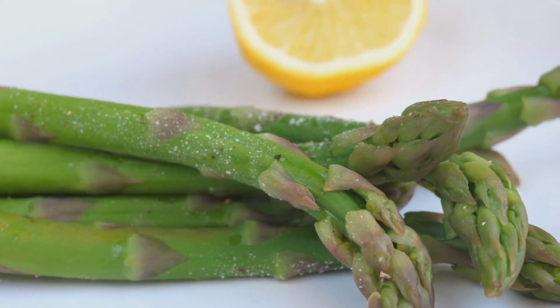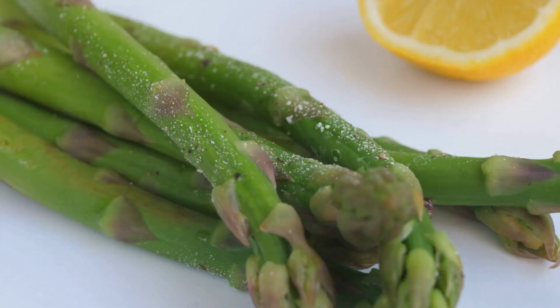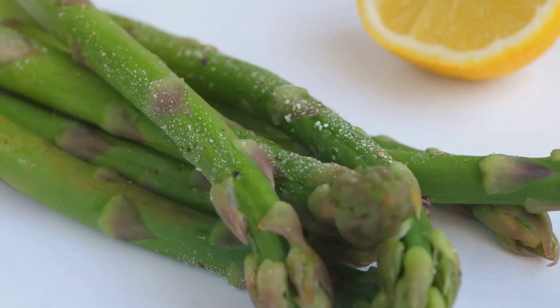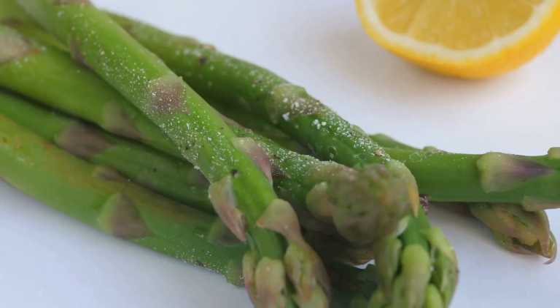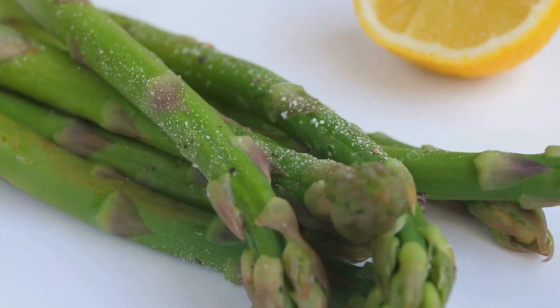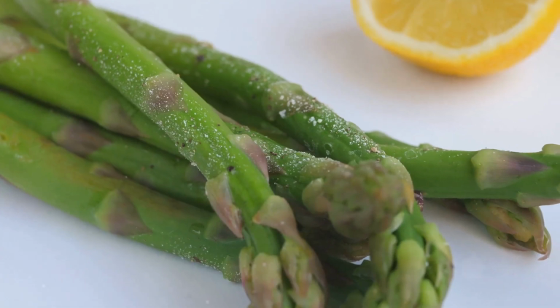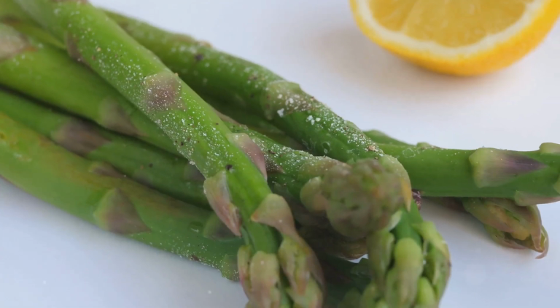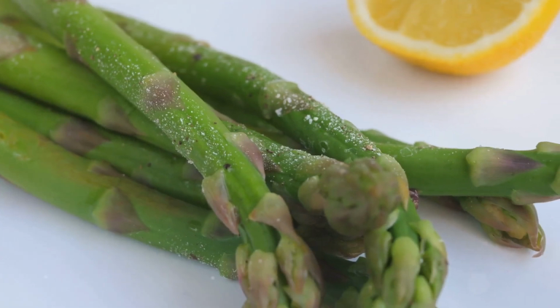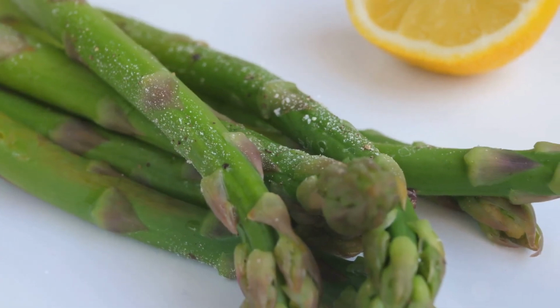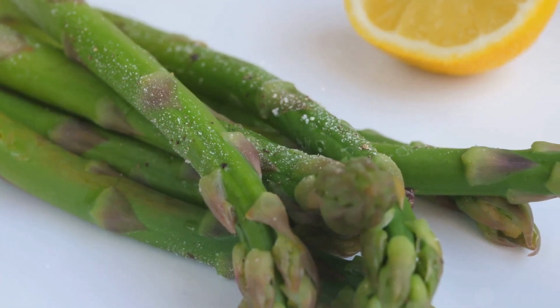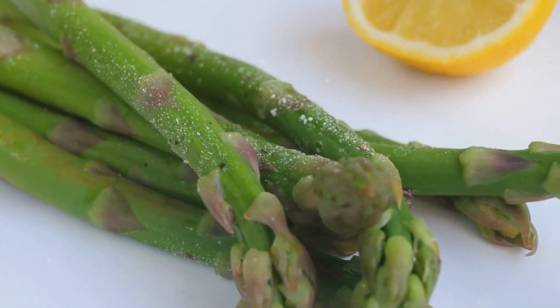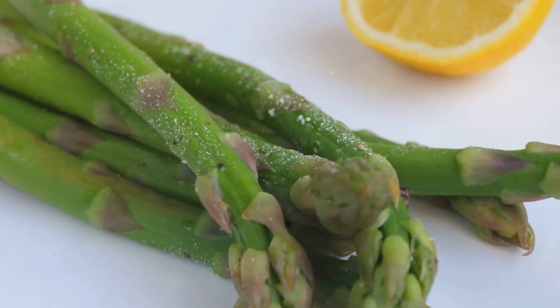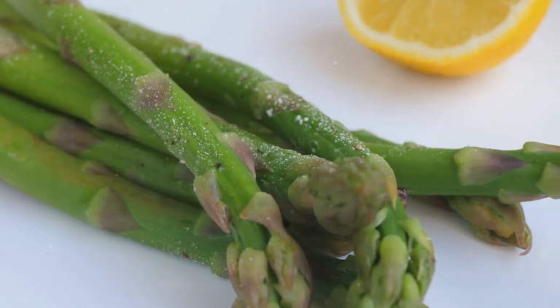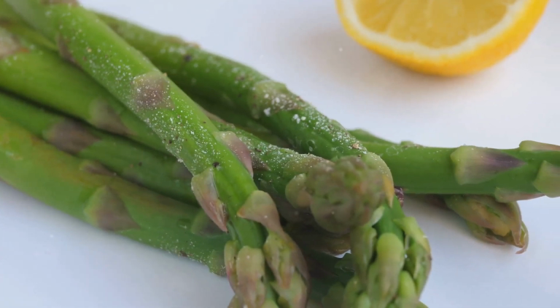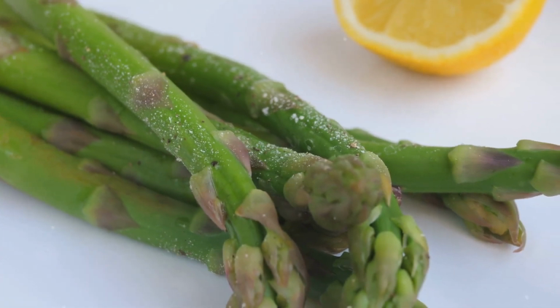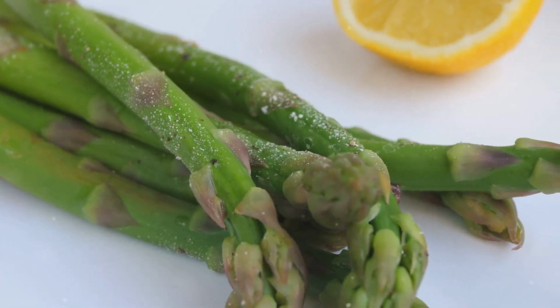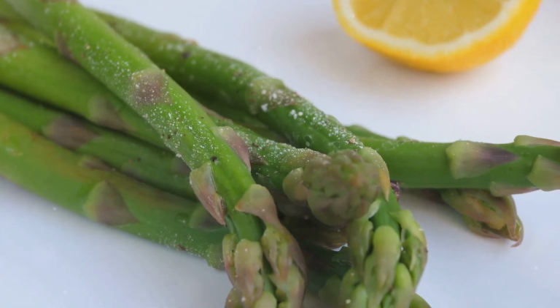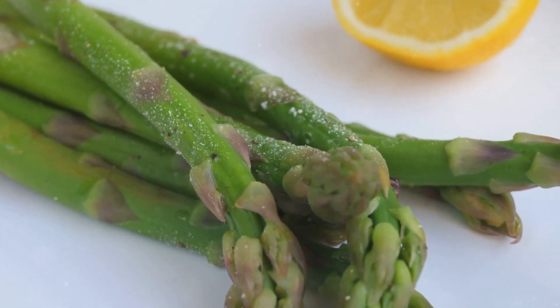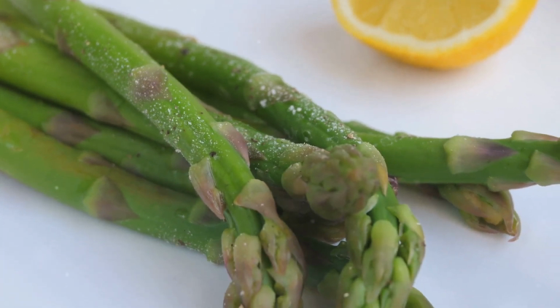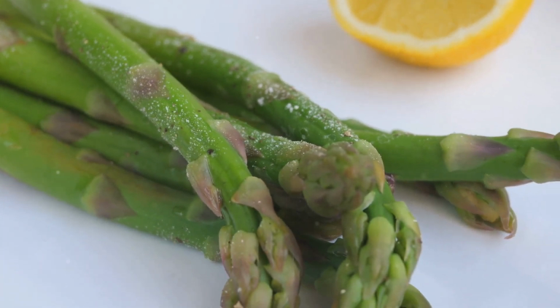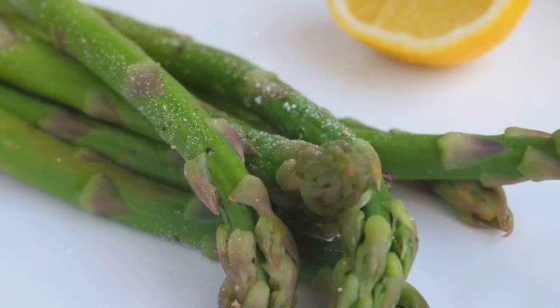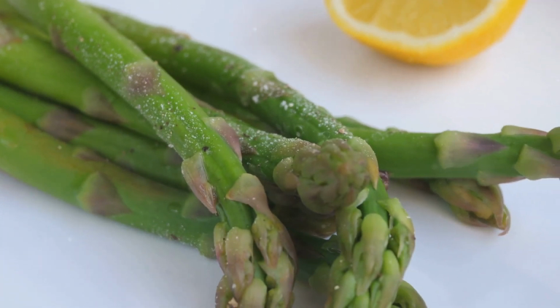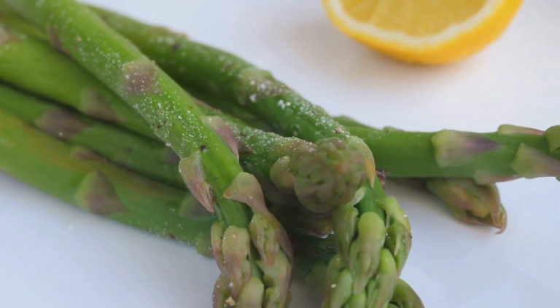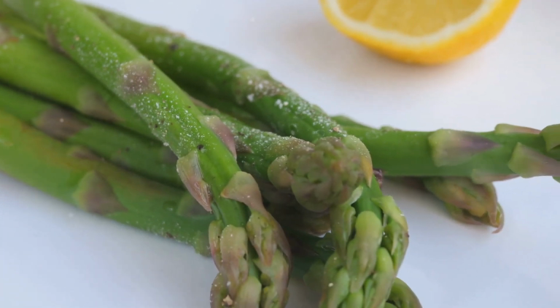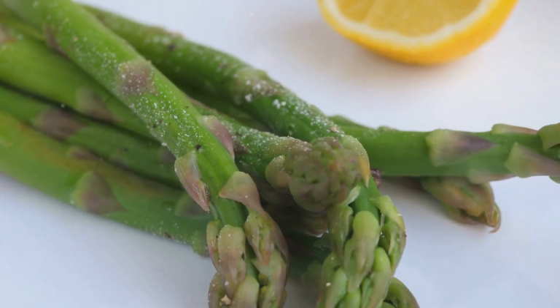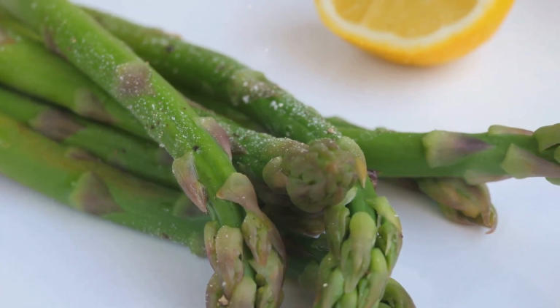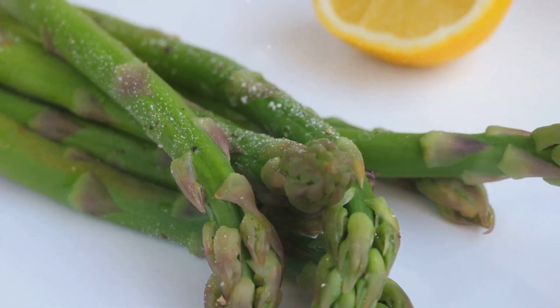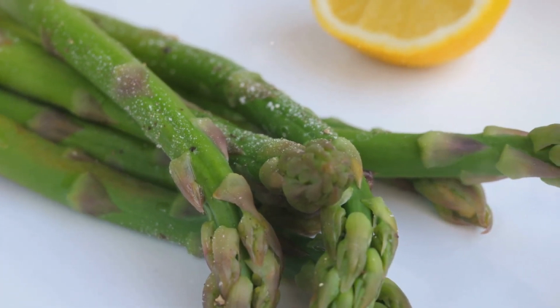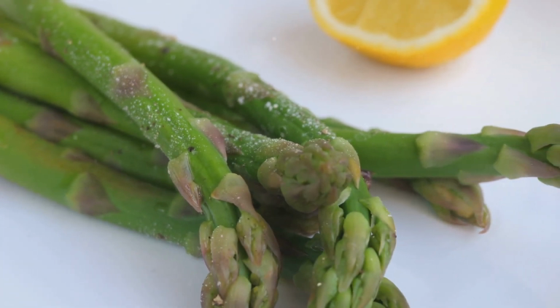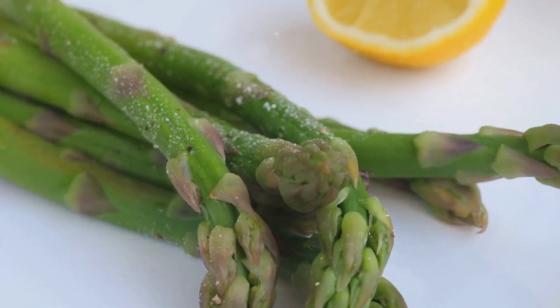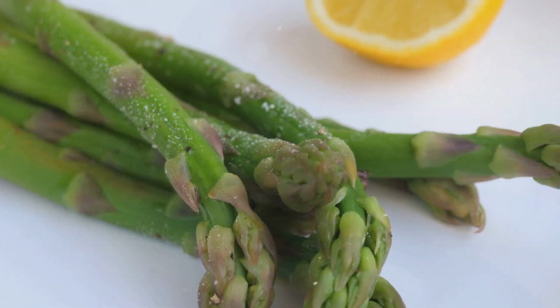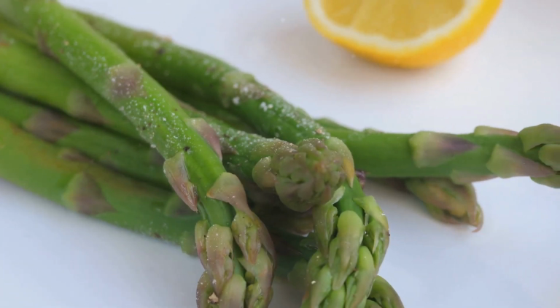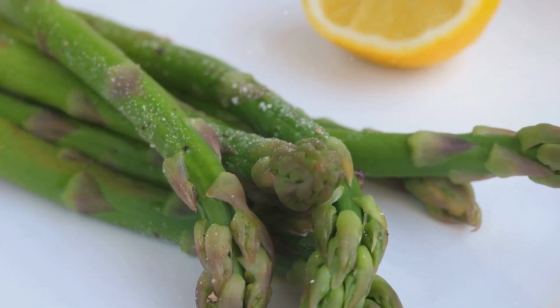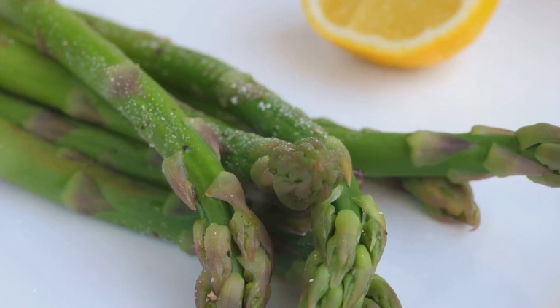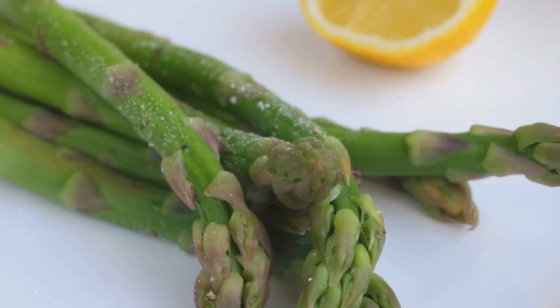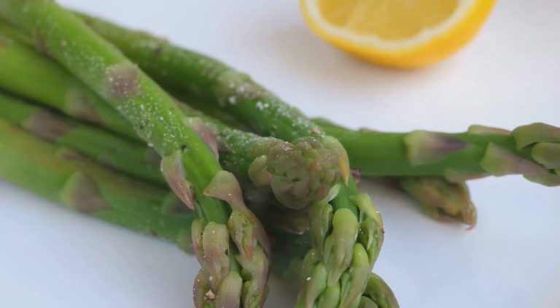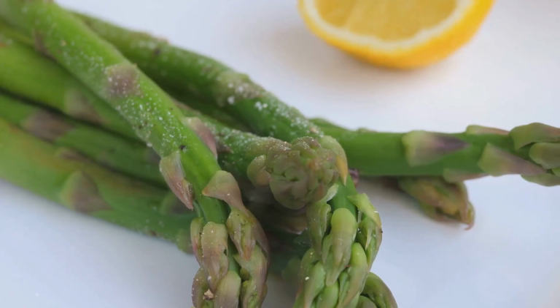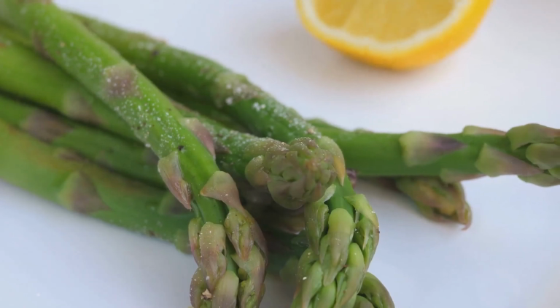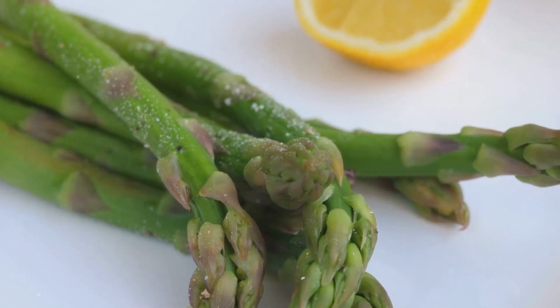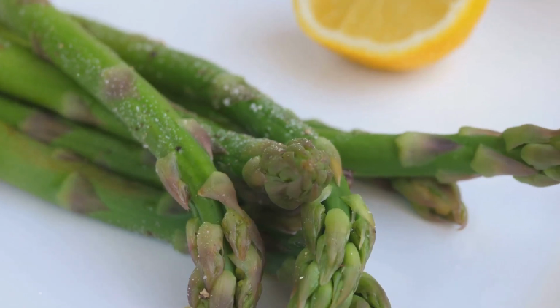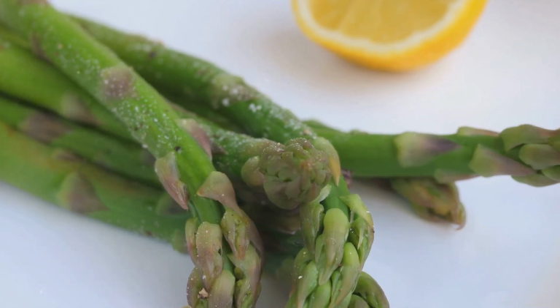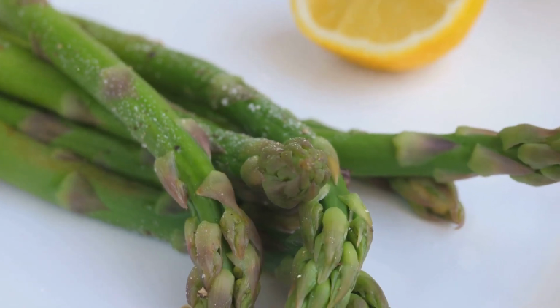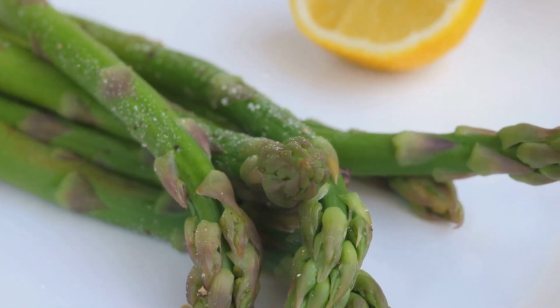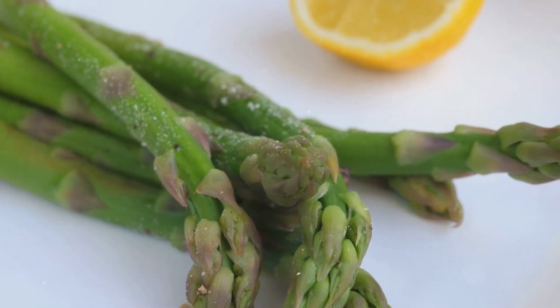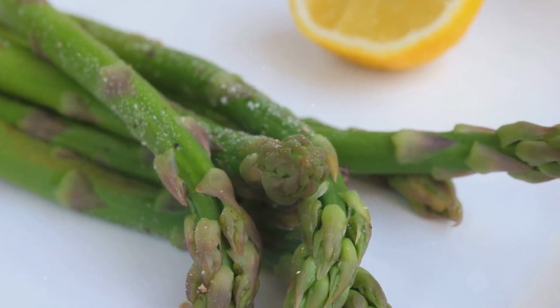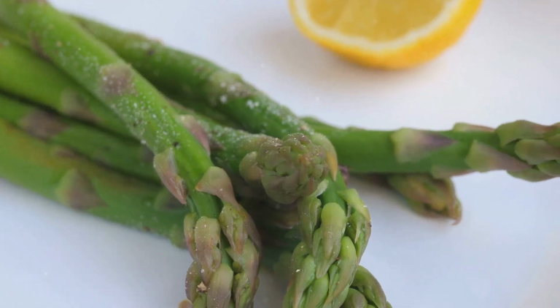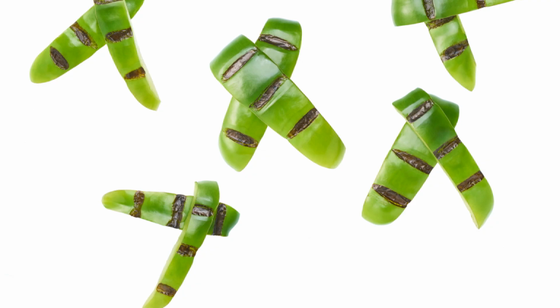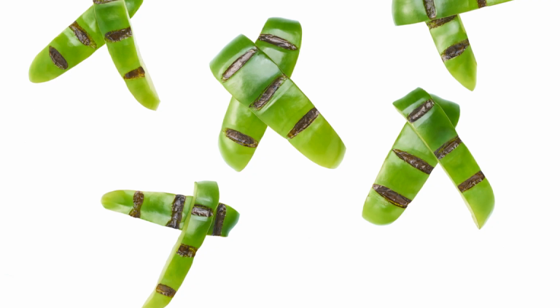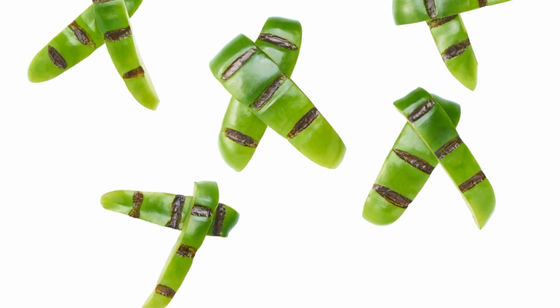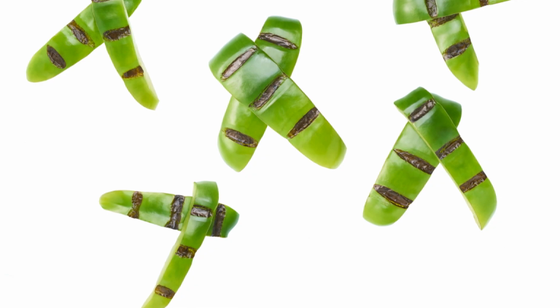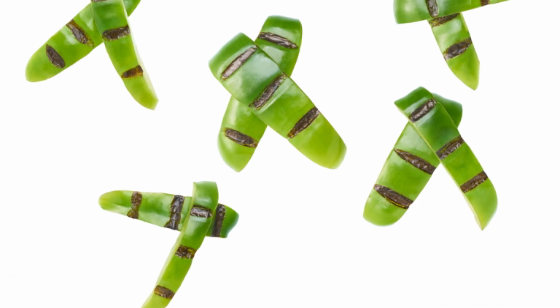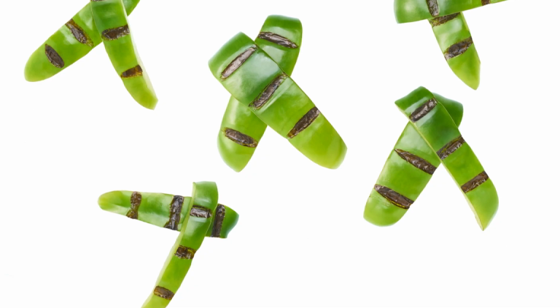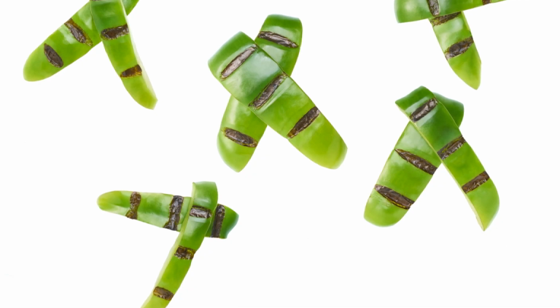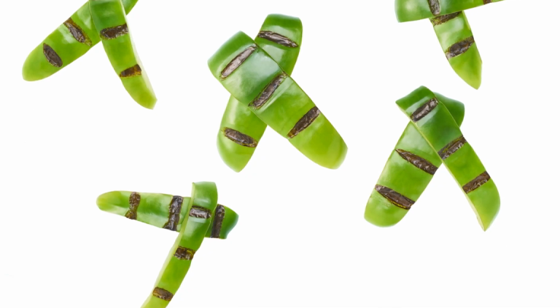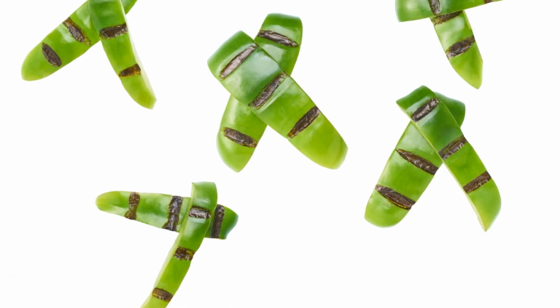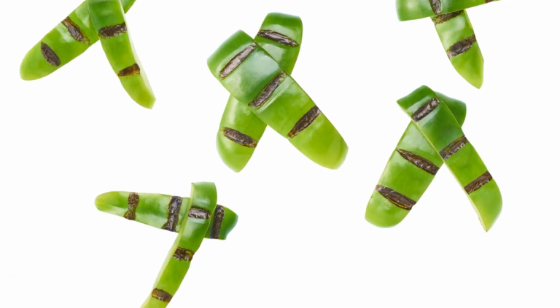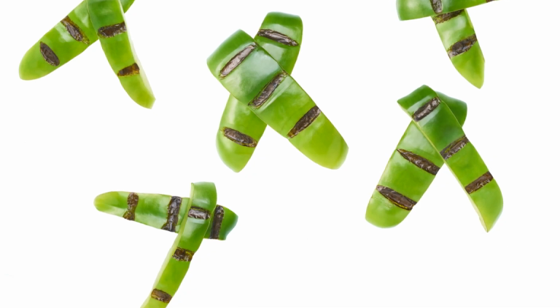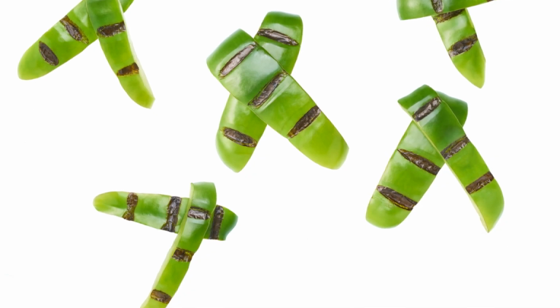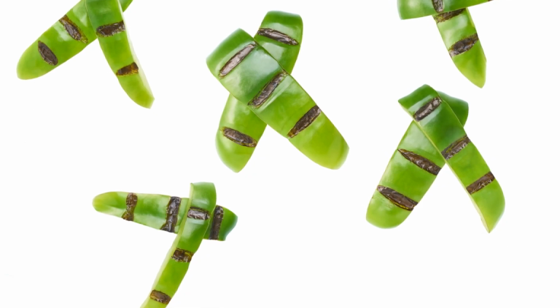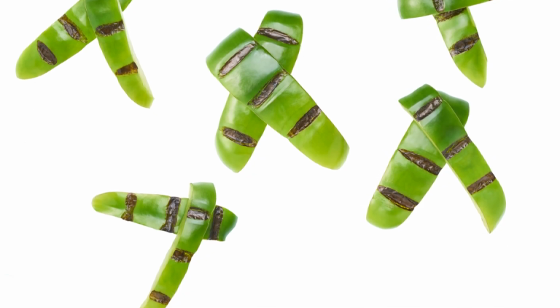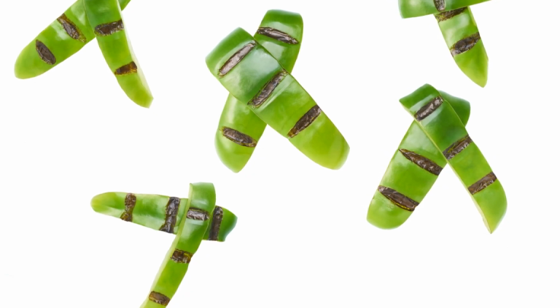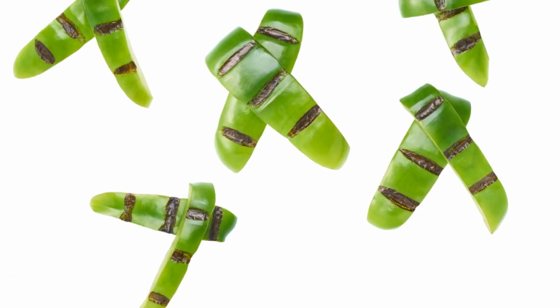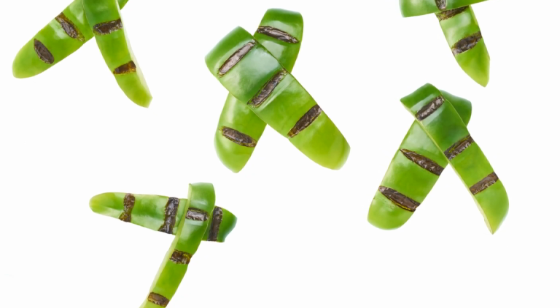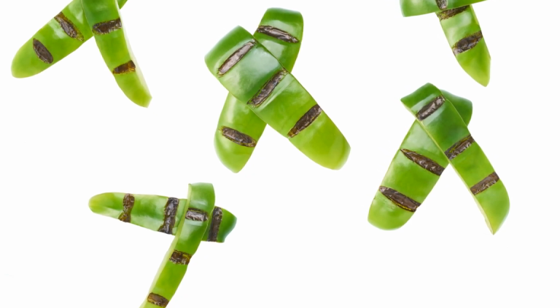For an extra kick, squeeze some fresh lemon juice or sprinkle a bit of parmesan cheese on top. Trust me, it makes a world of difference.